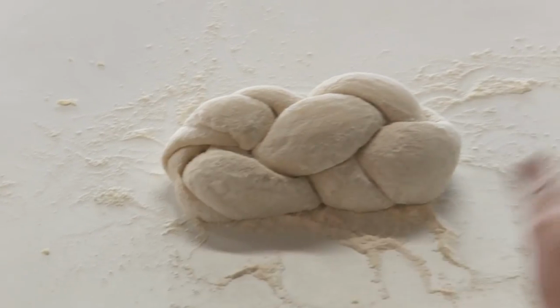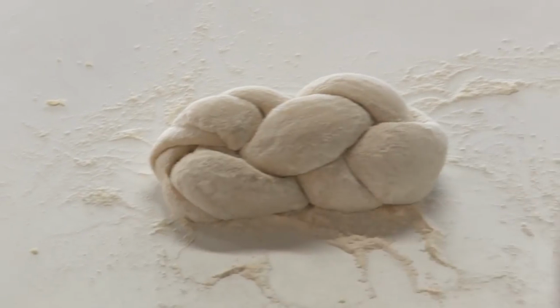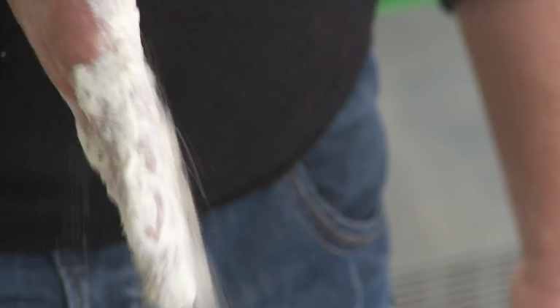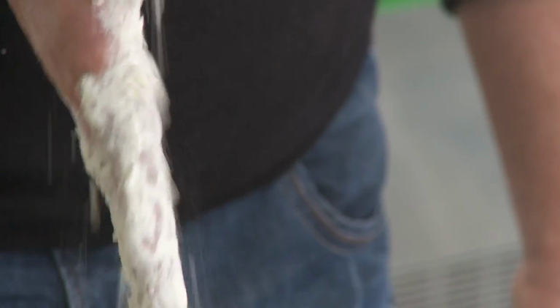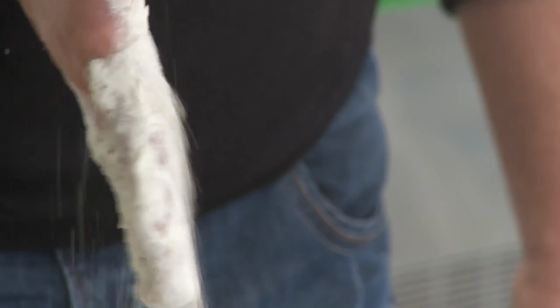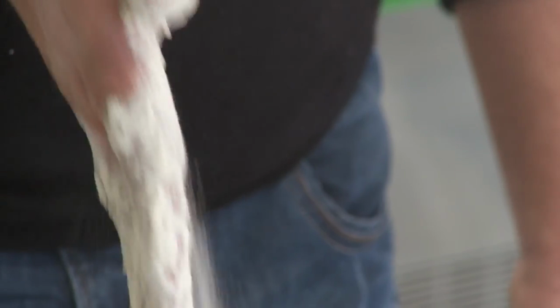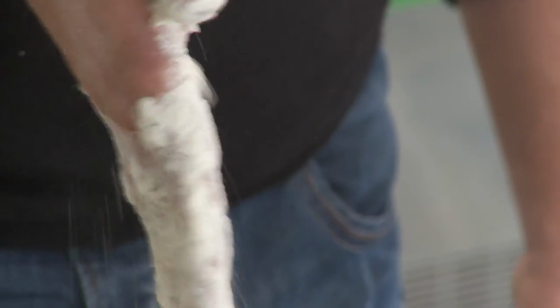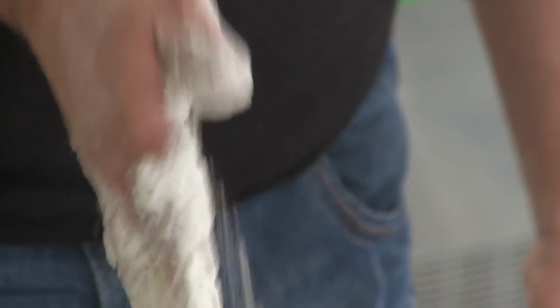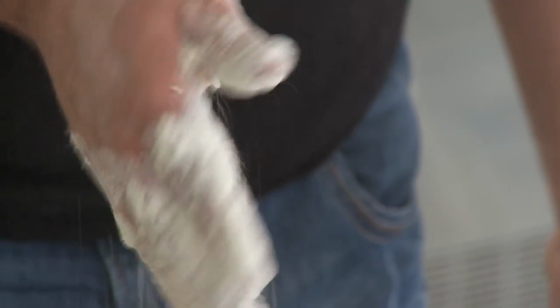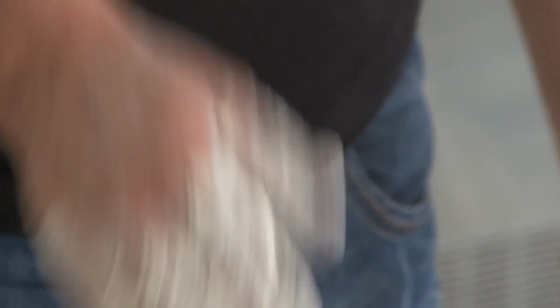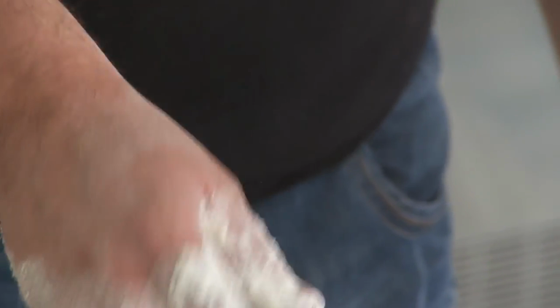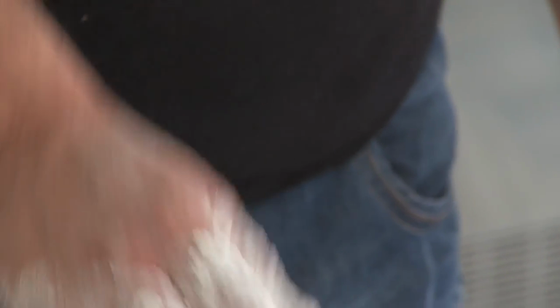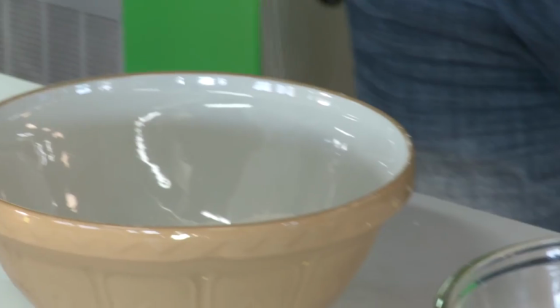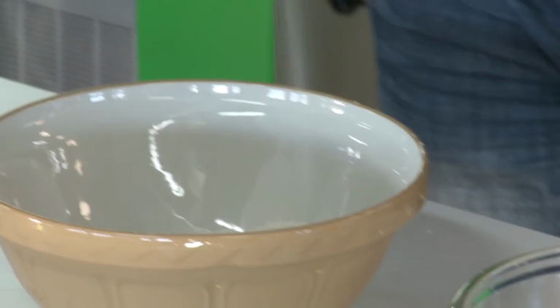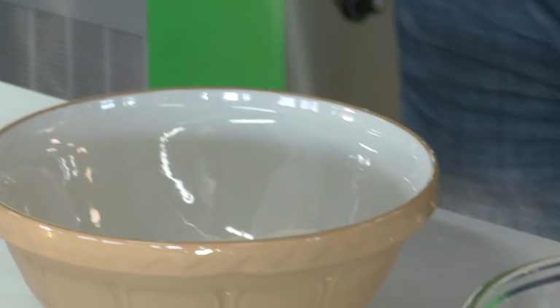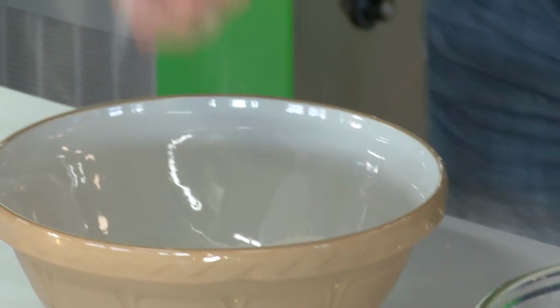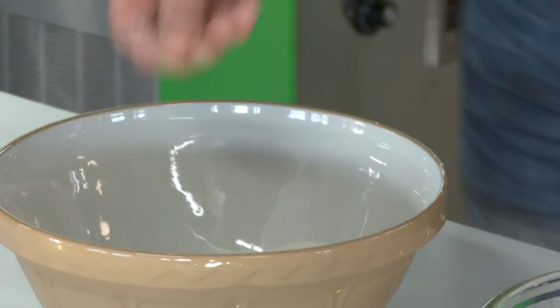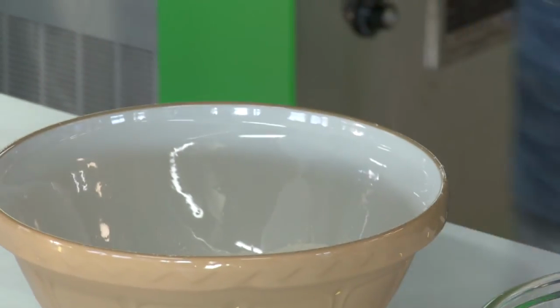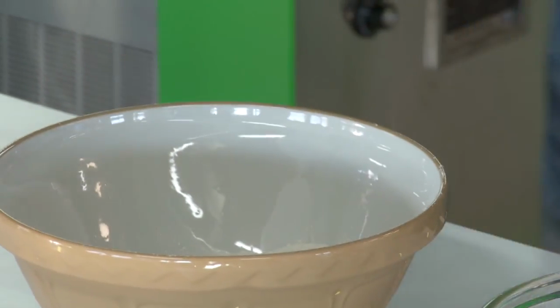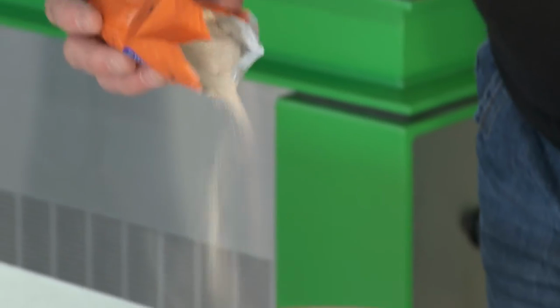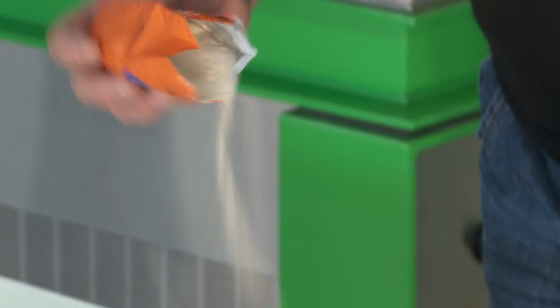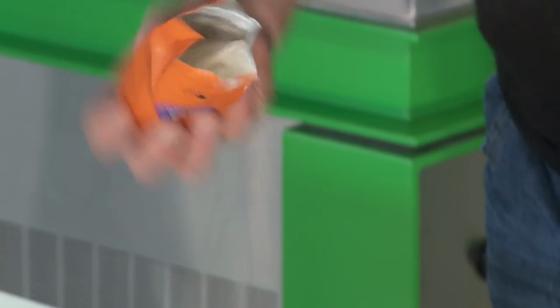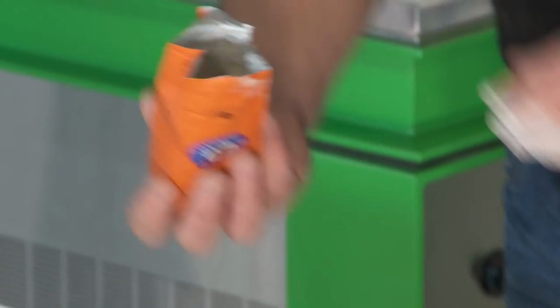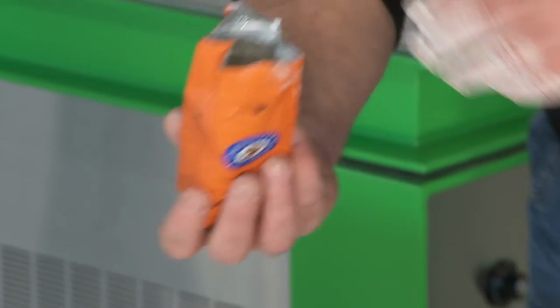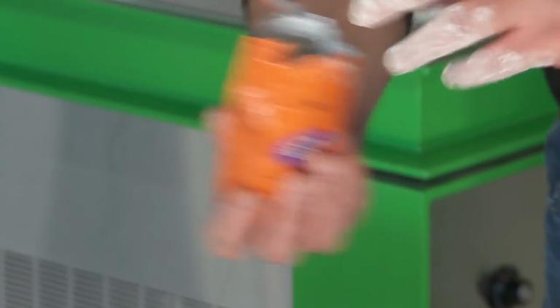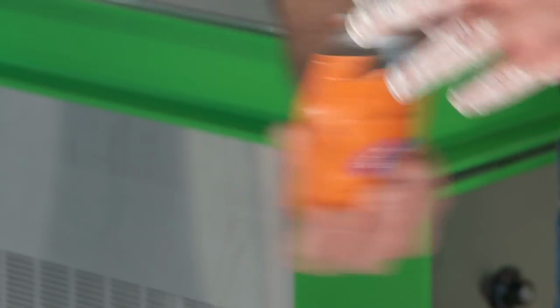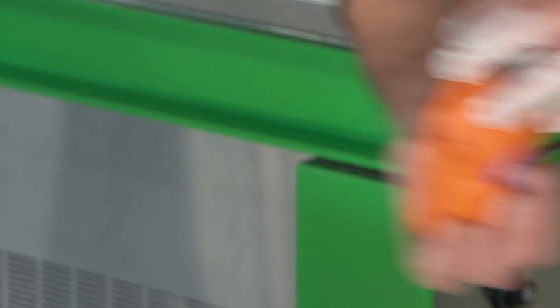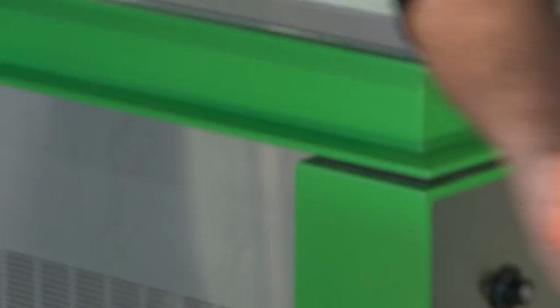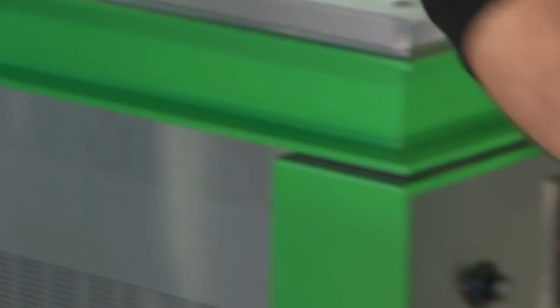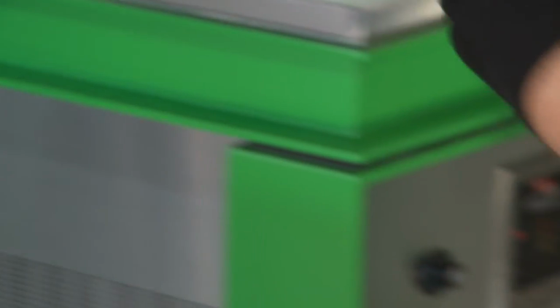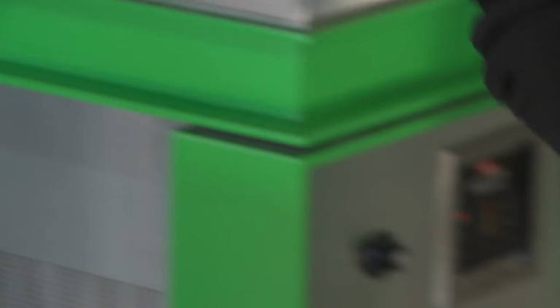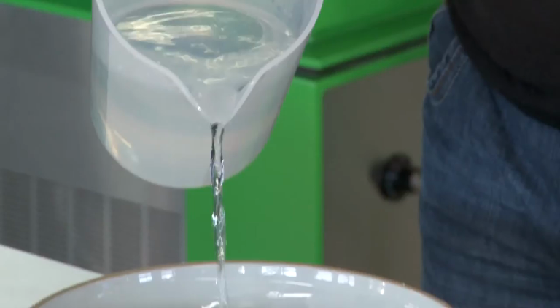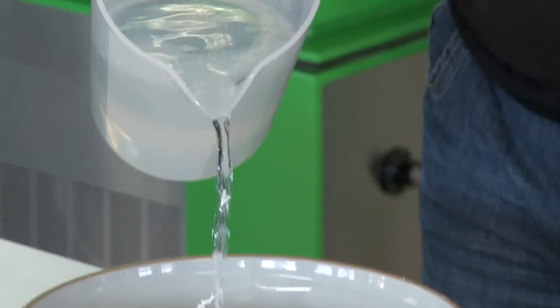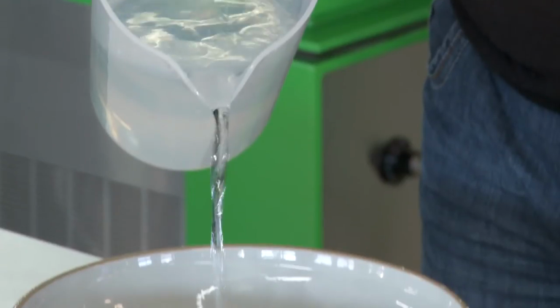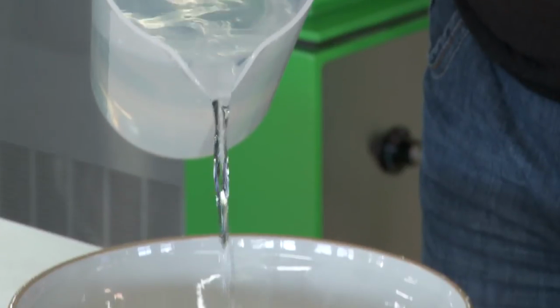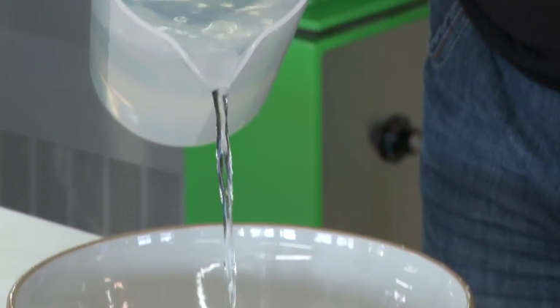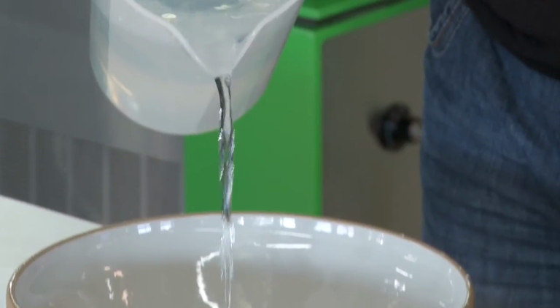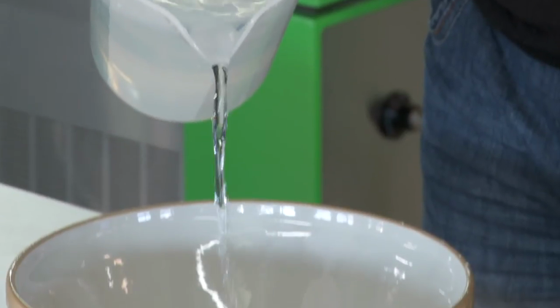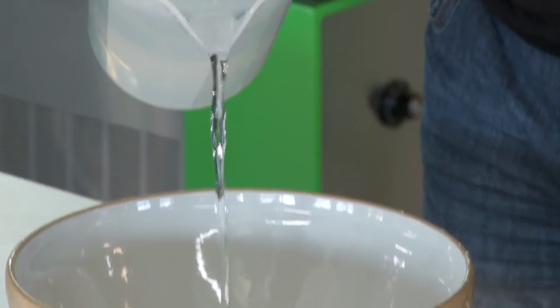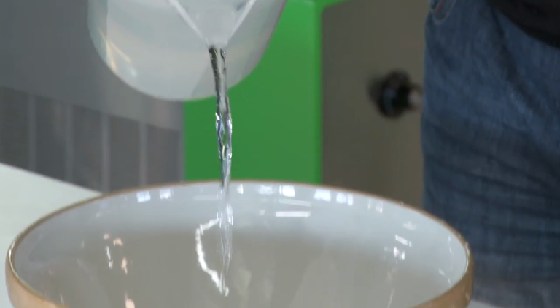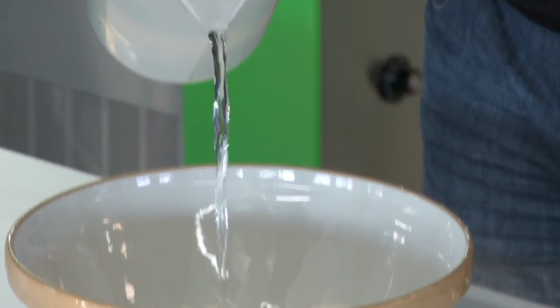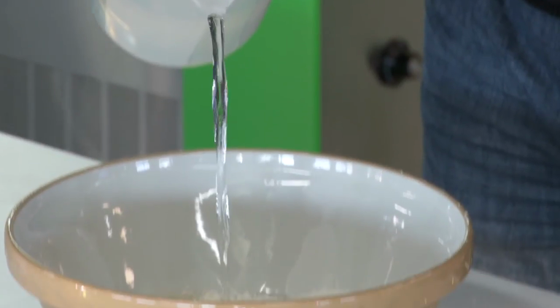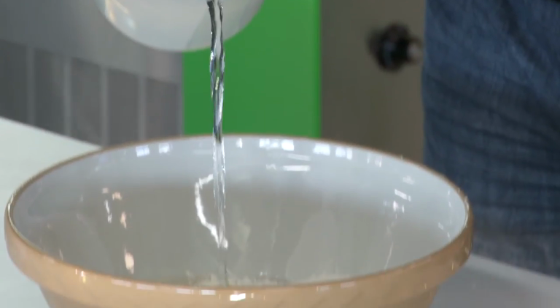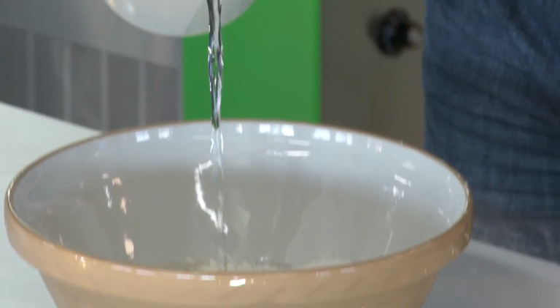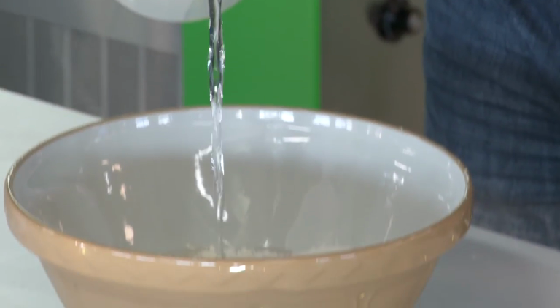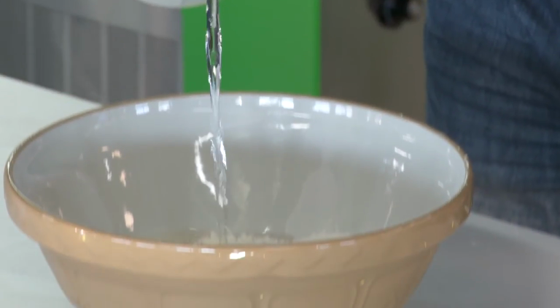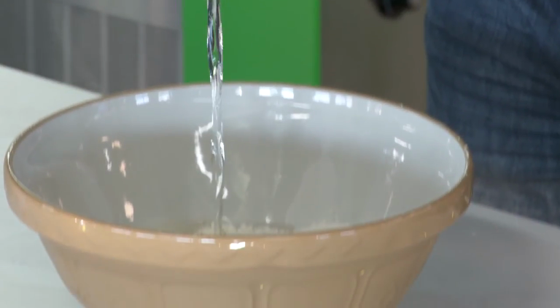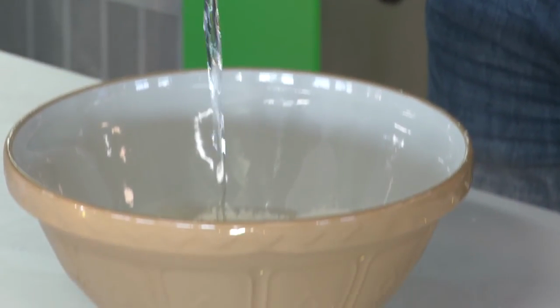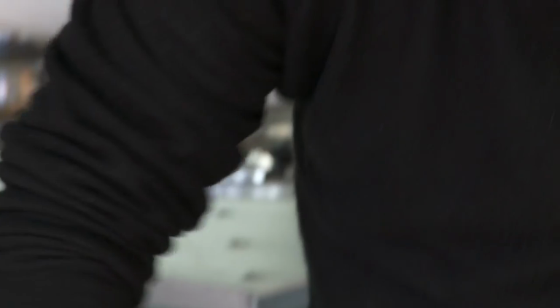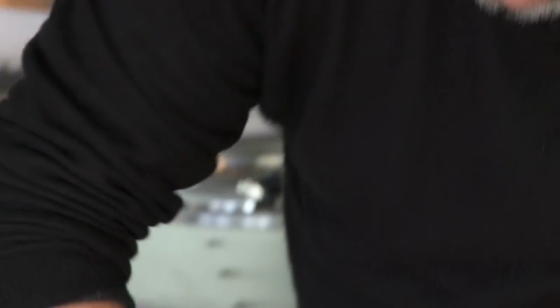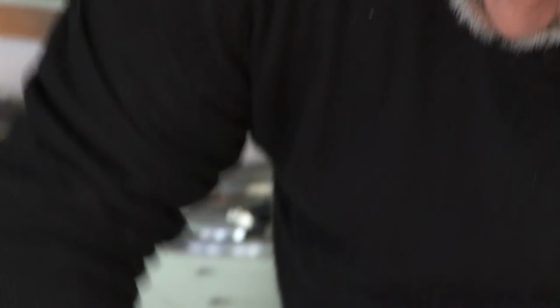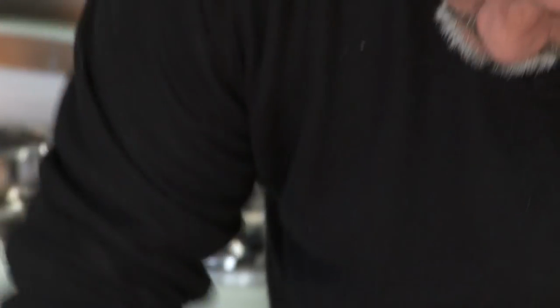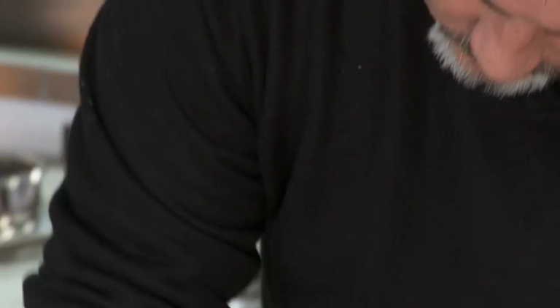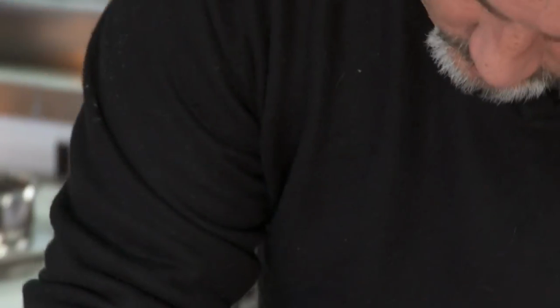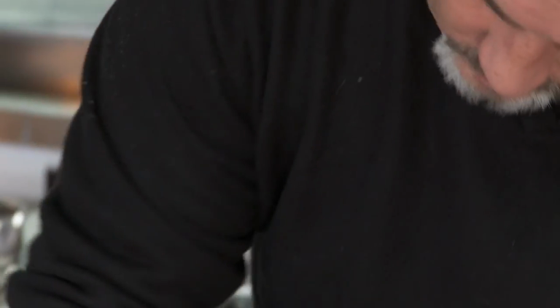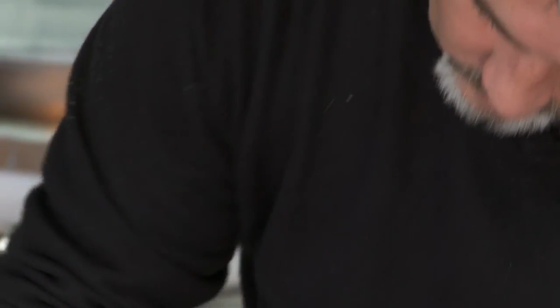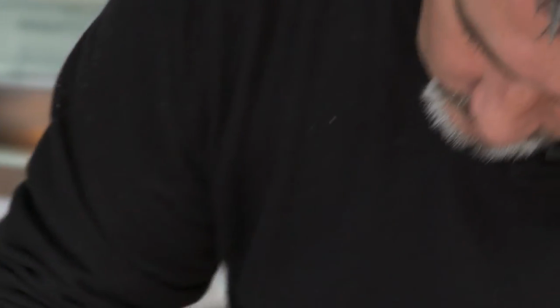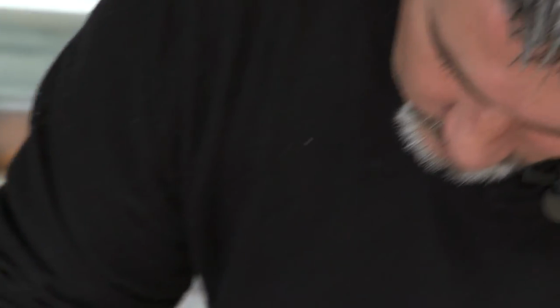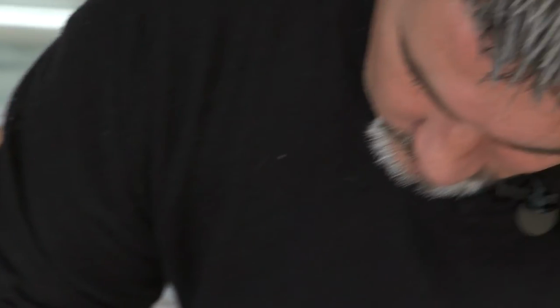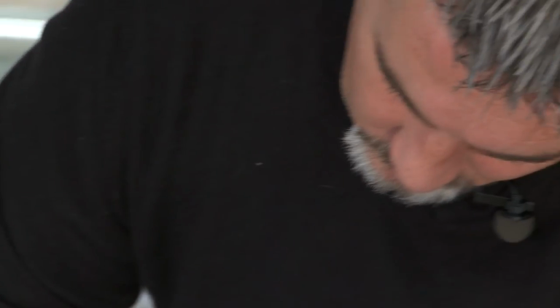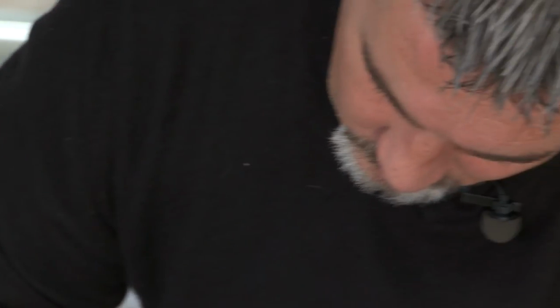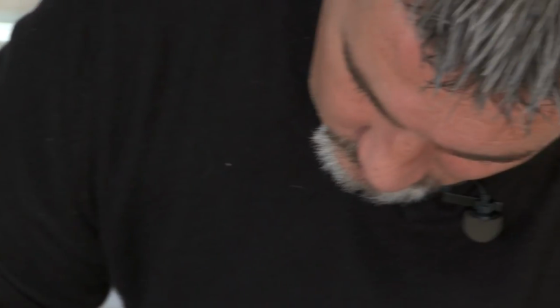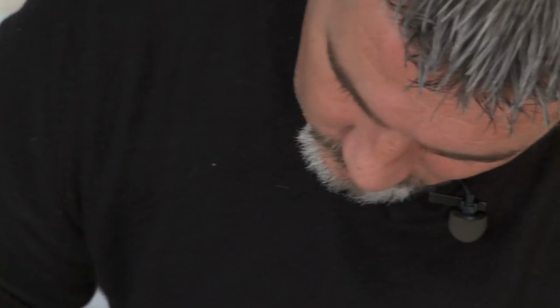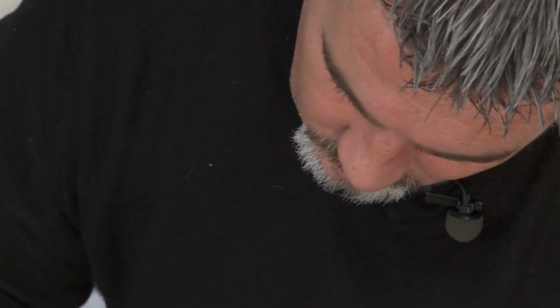500g of flour, 10g of salt, 12g of yeast — 320ml of water will create a great dough.